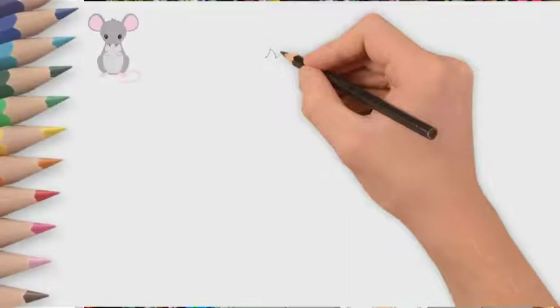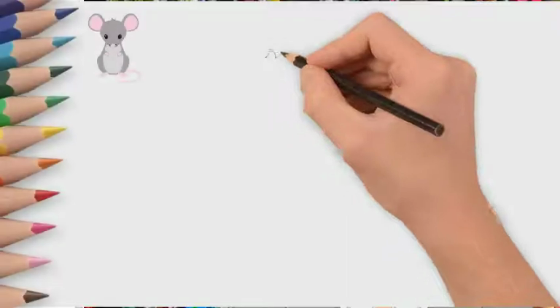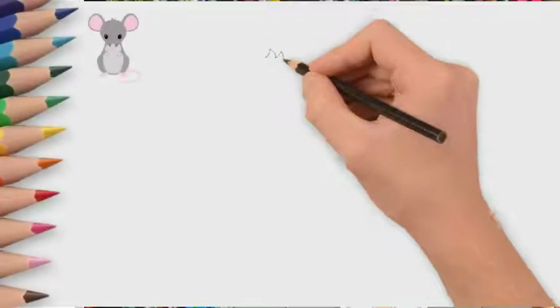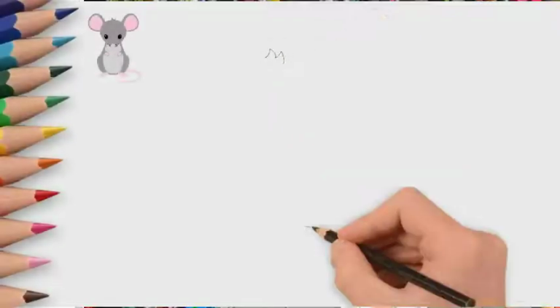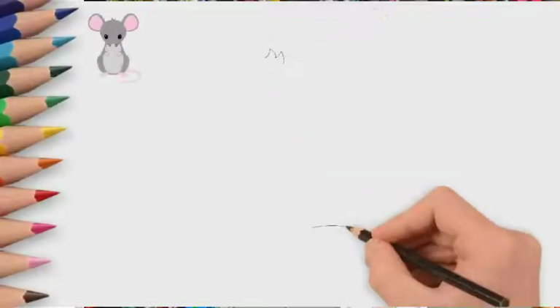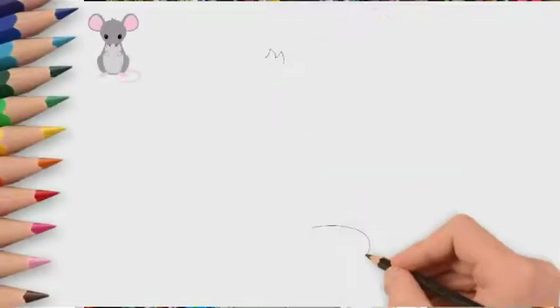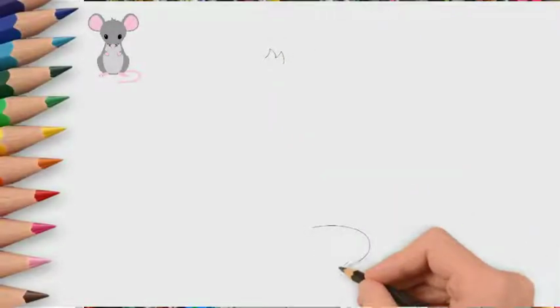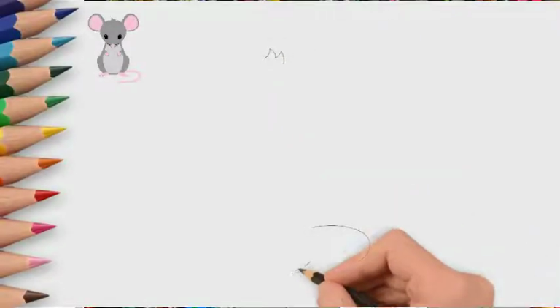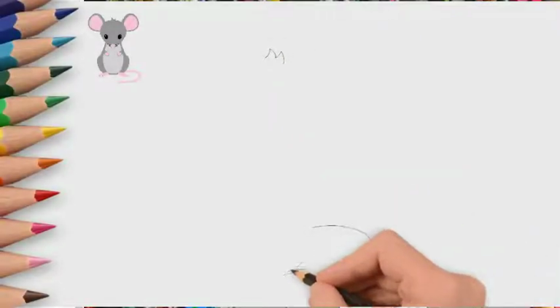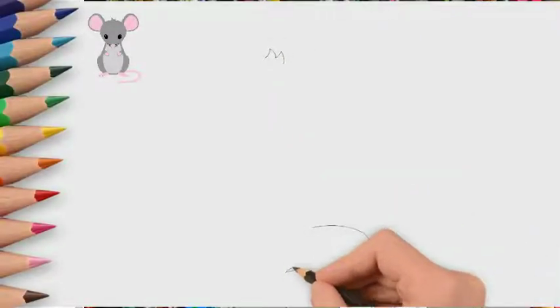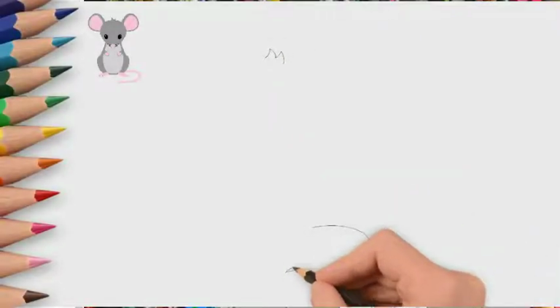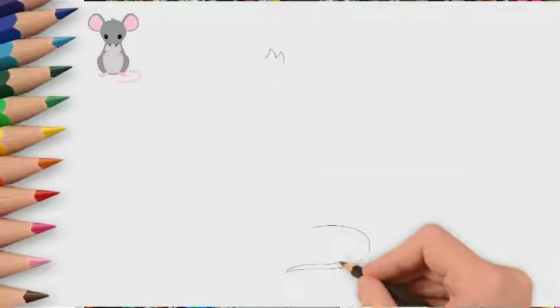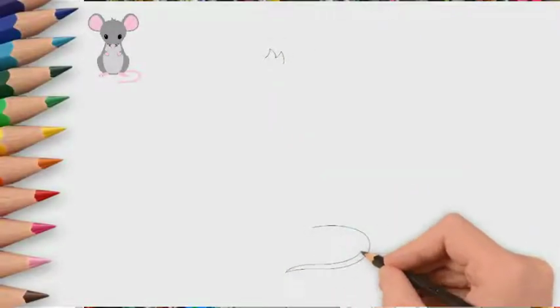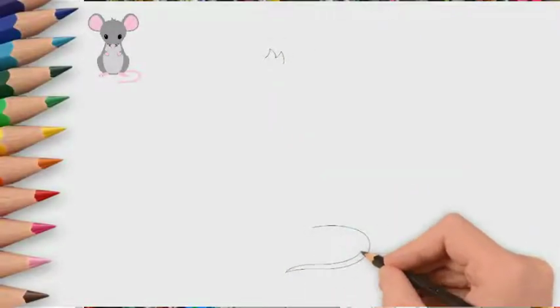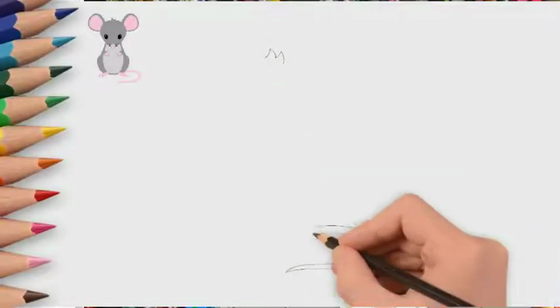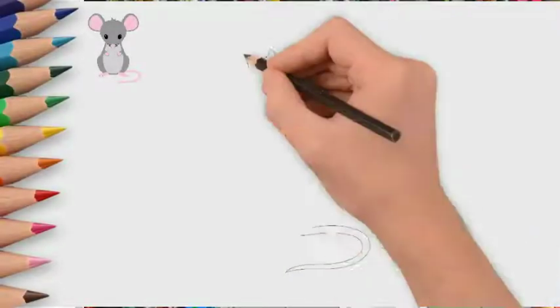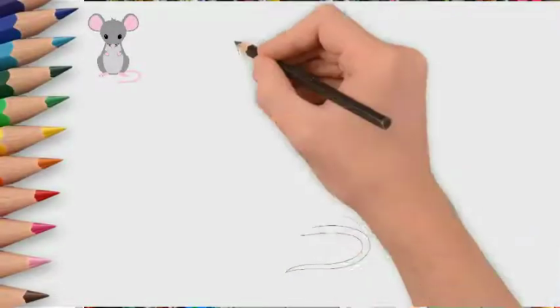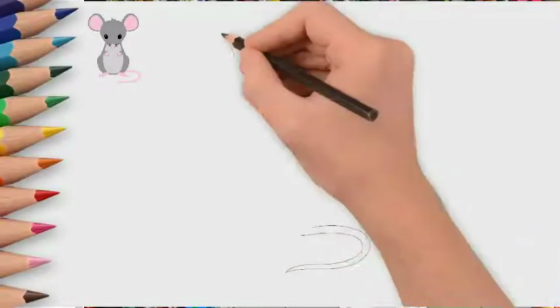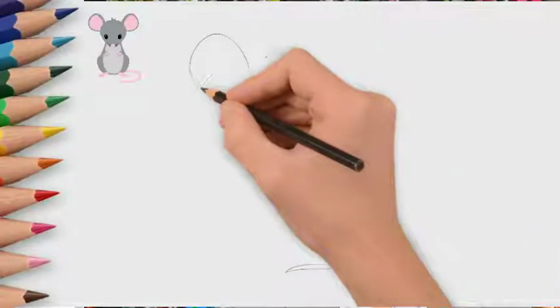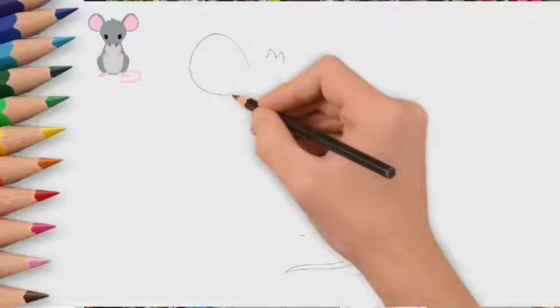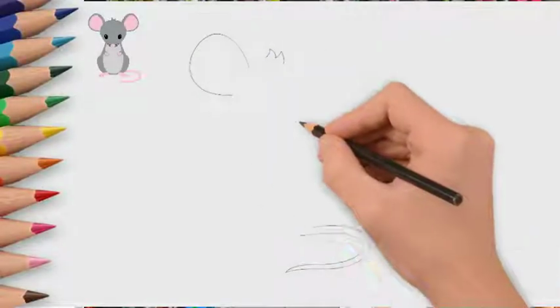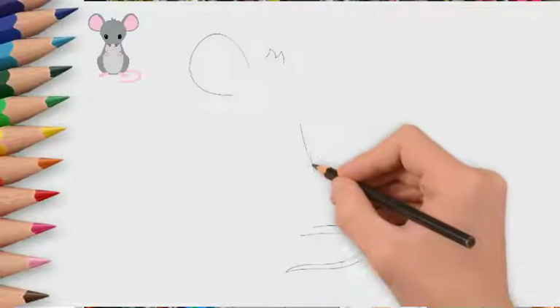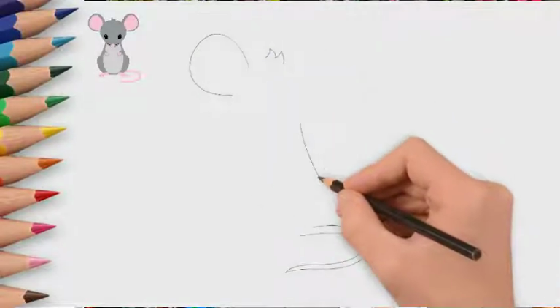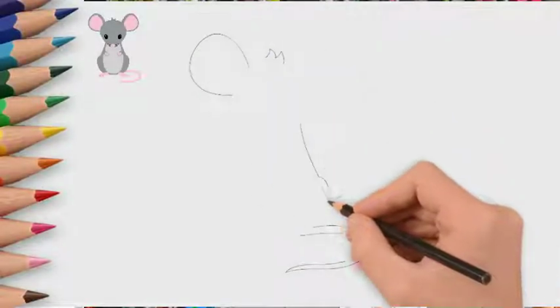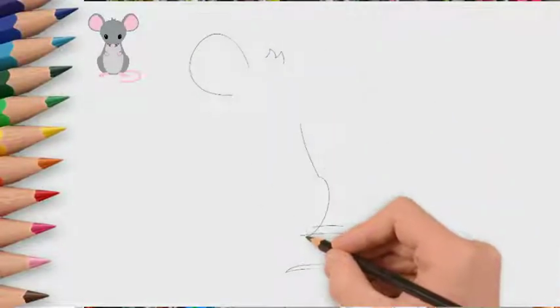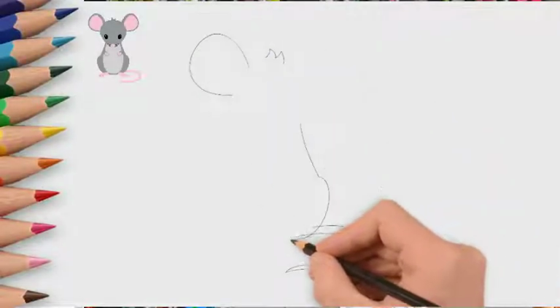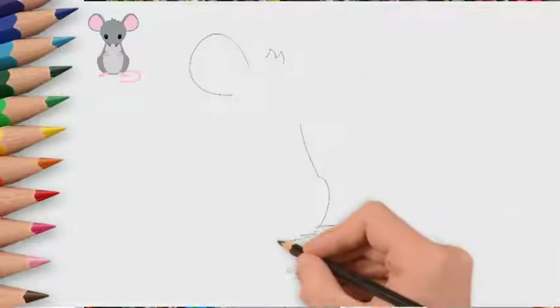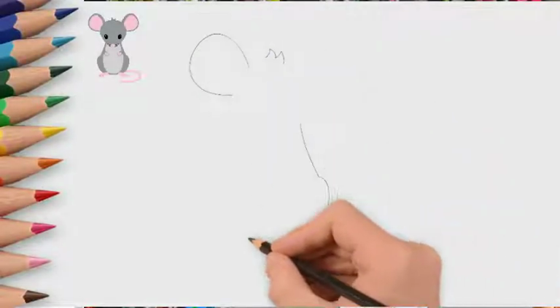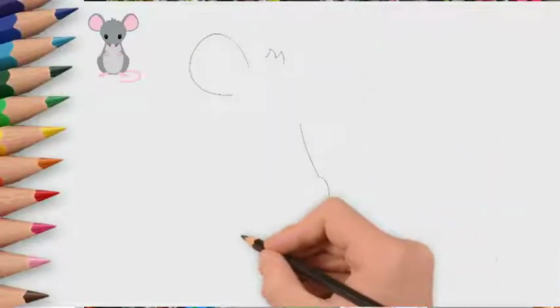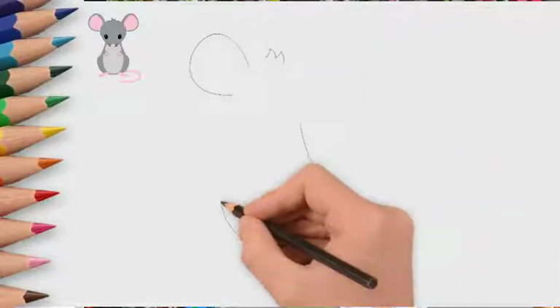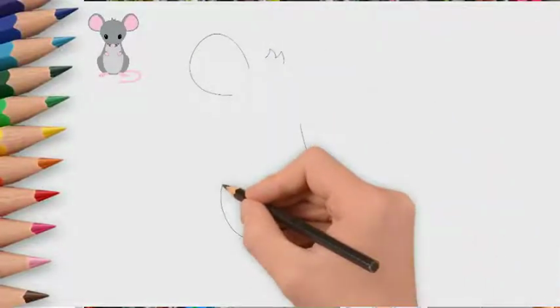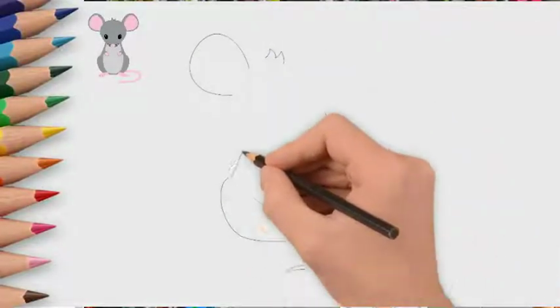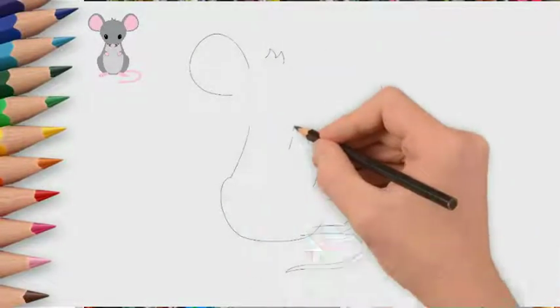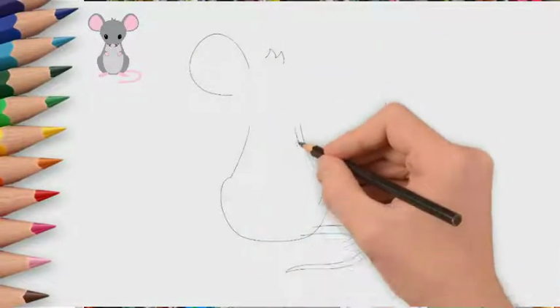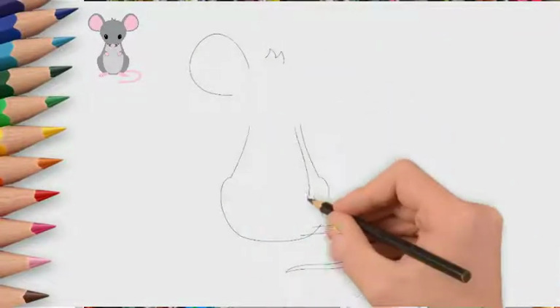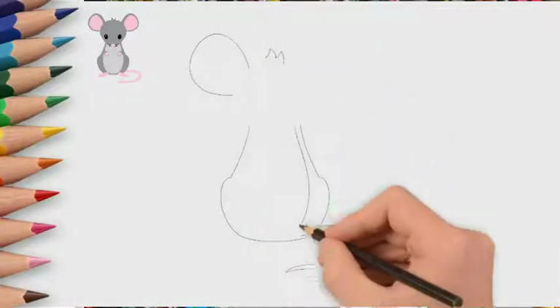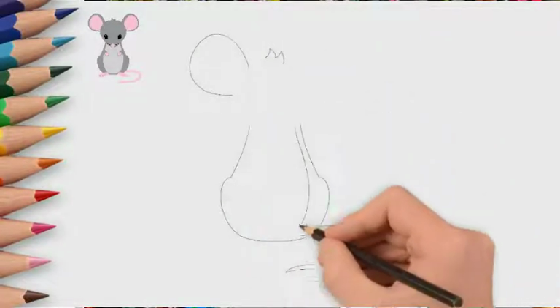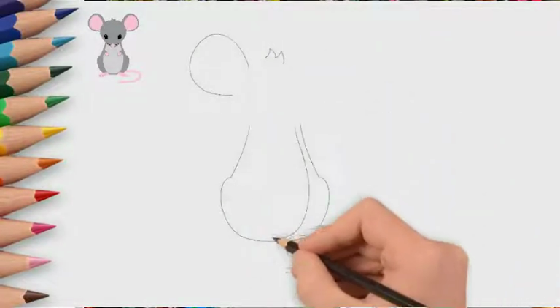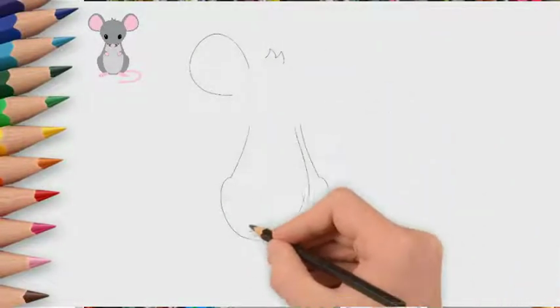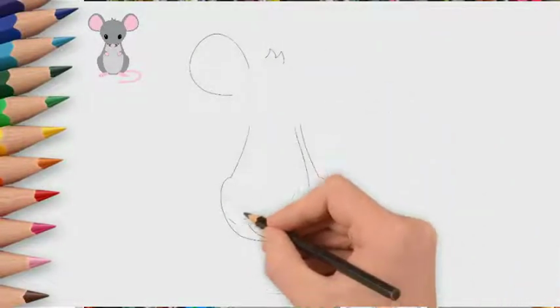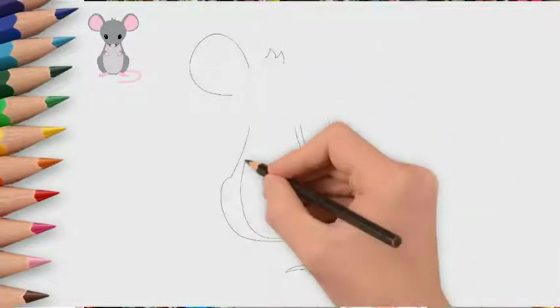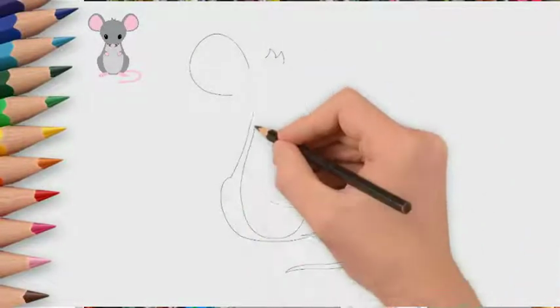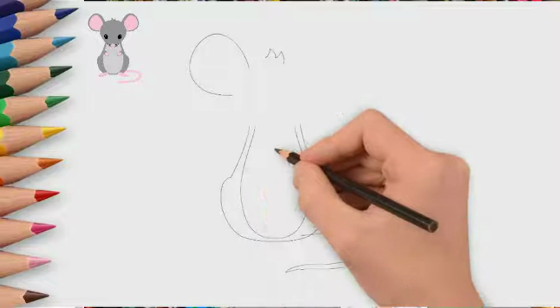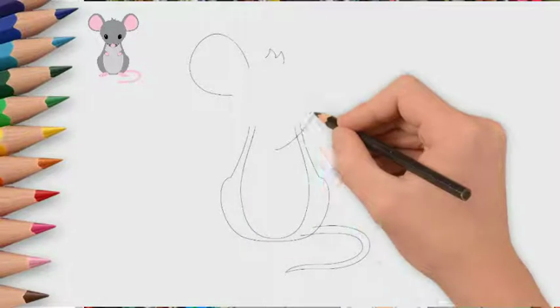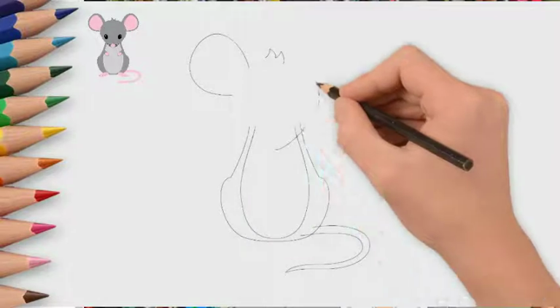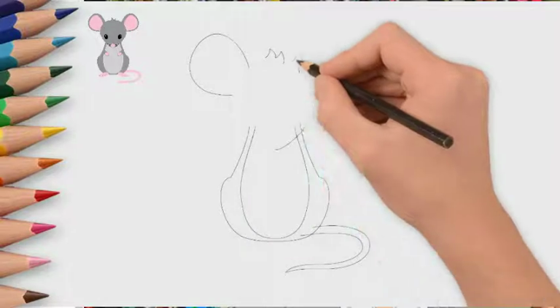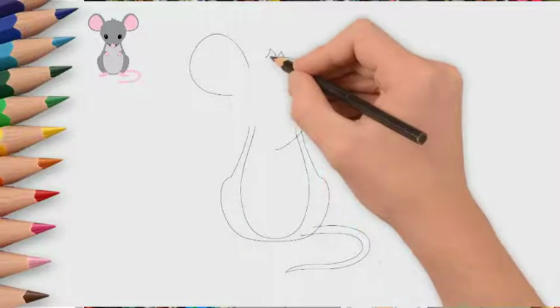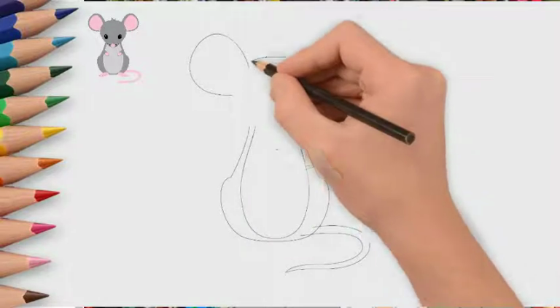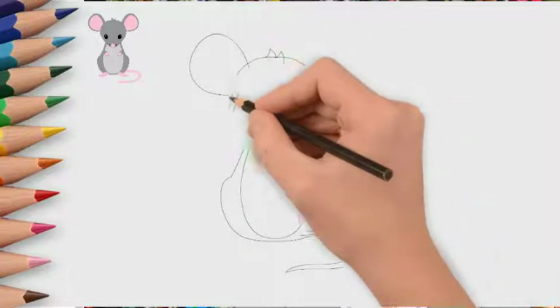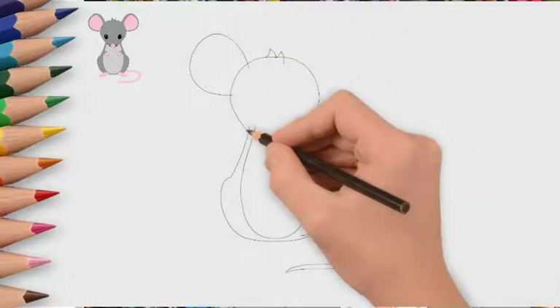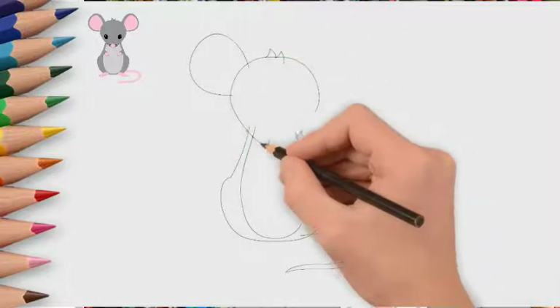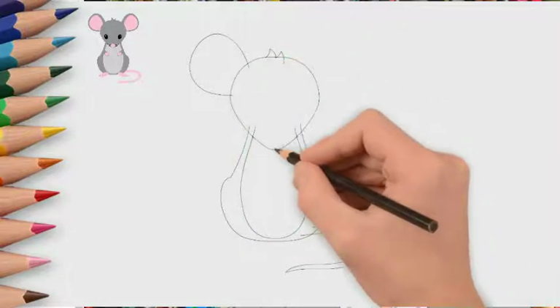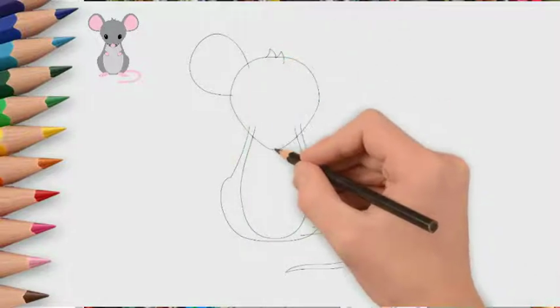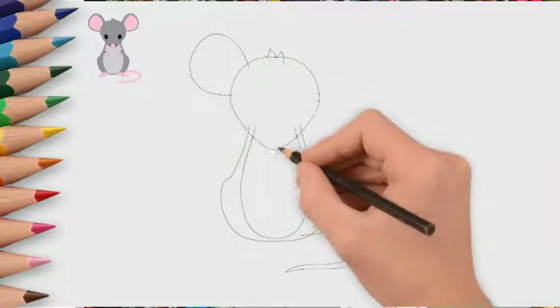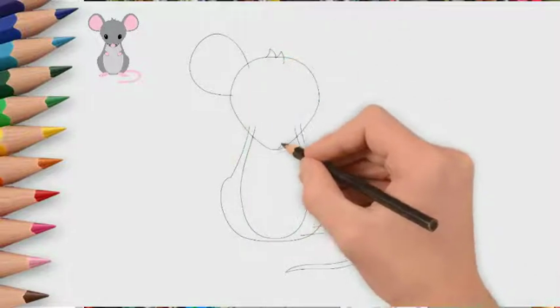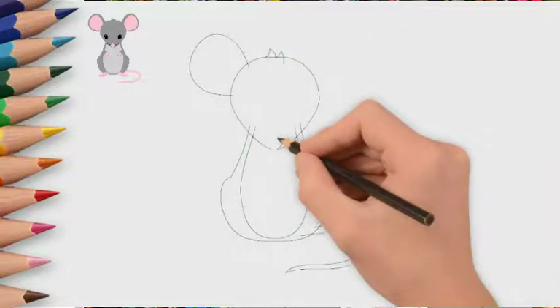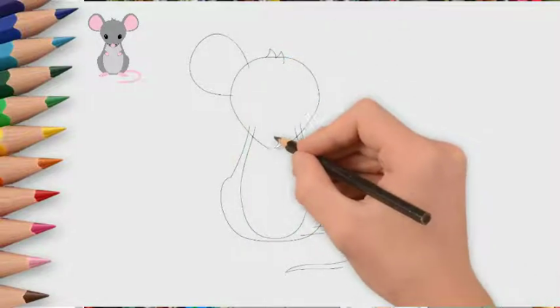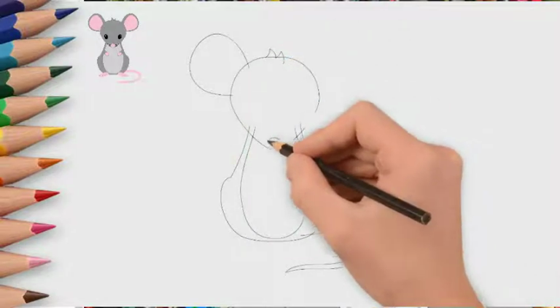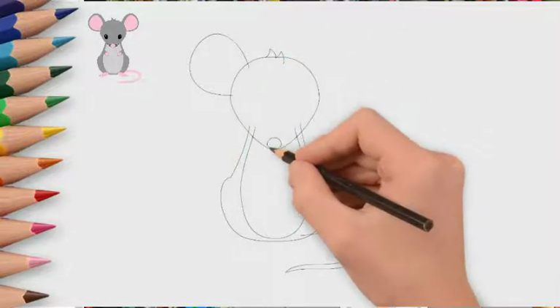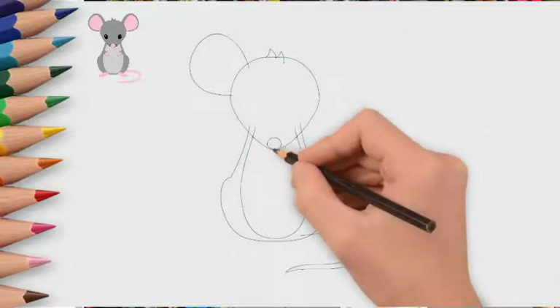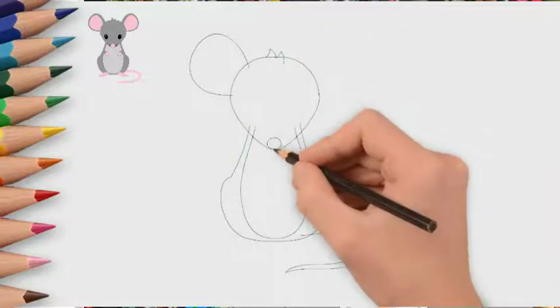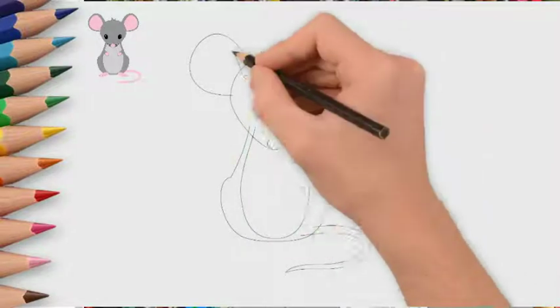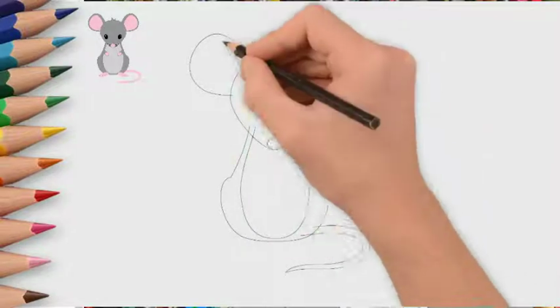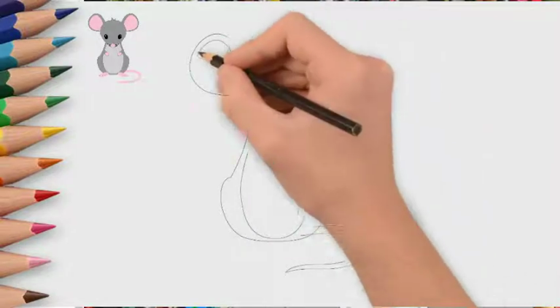How to draw a beautiful fairy mouse. Today we will draw a fairy mouse. She came to us from a fairy tale or cartoon.